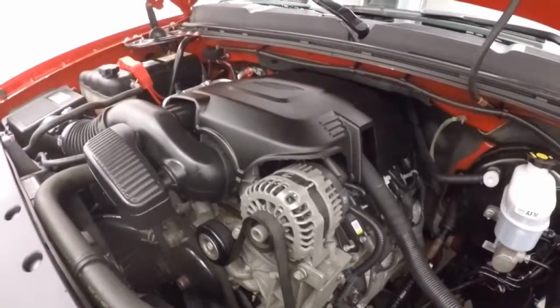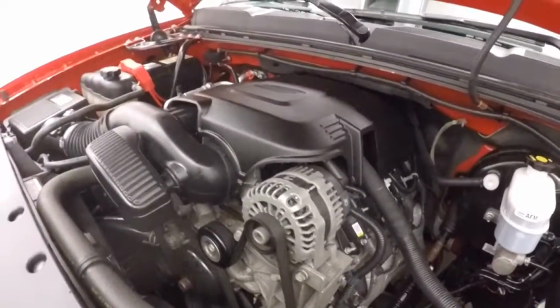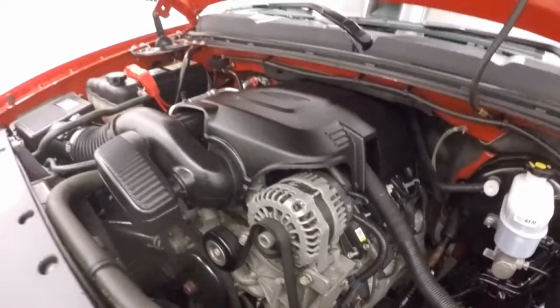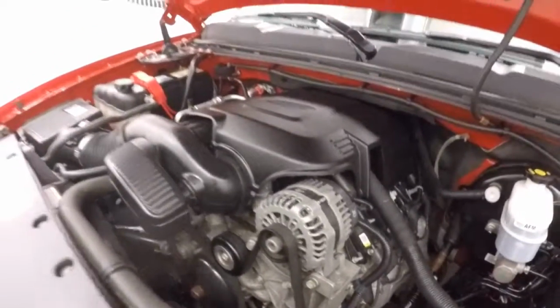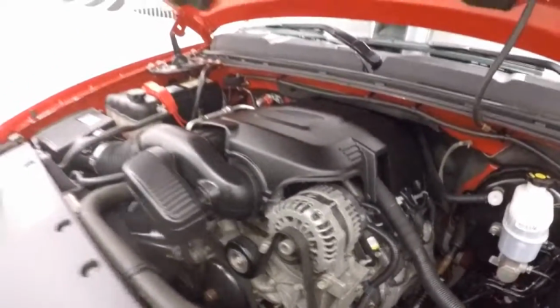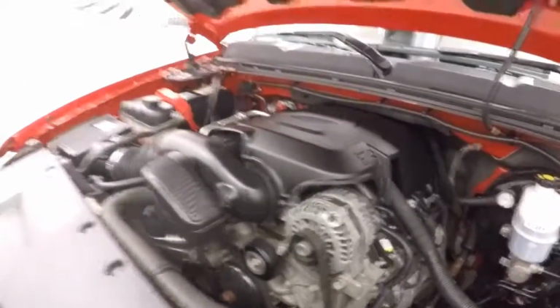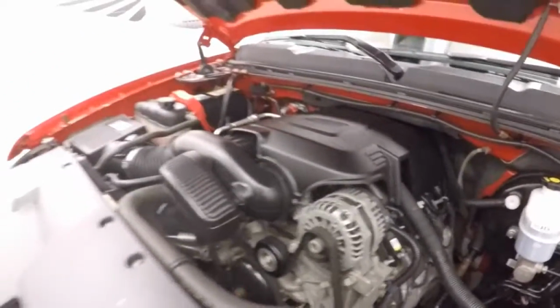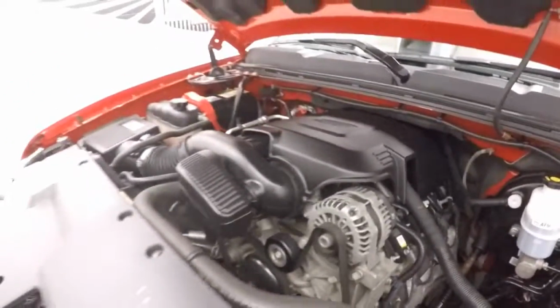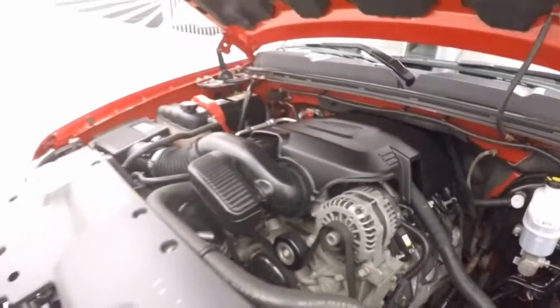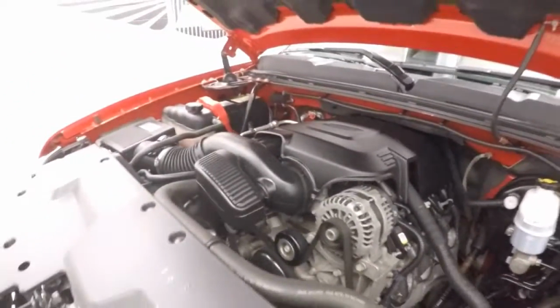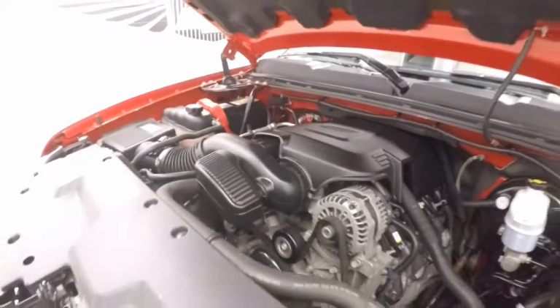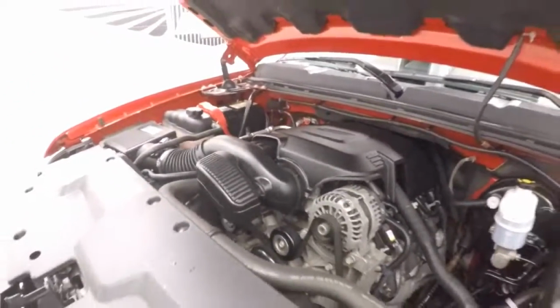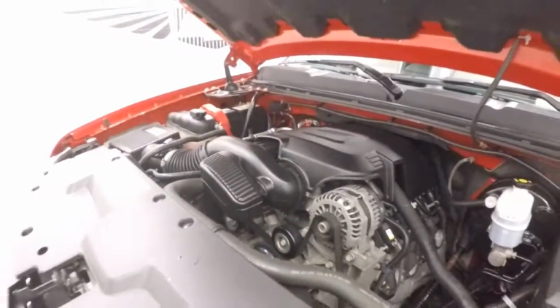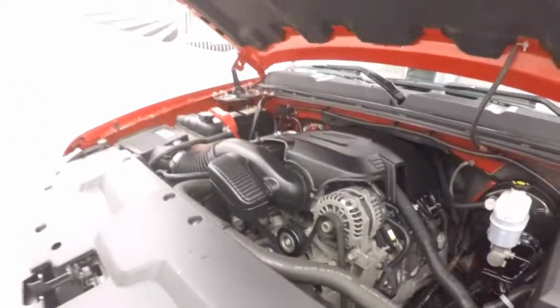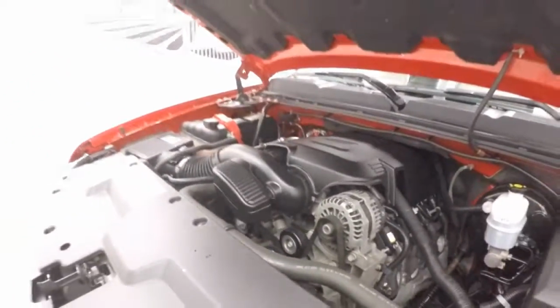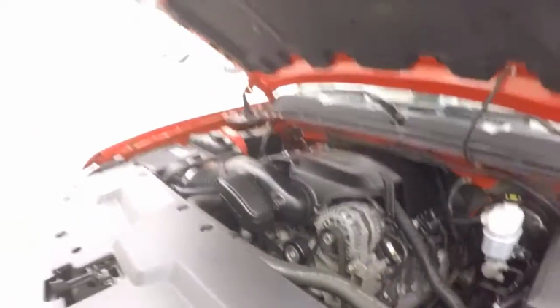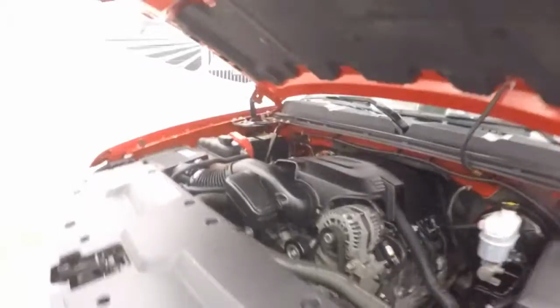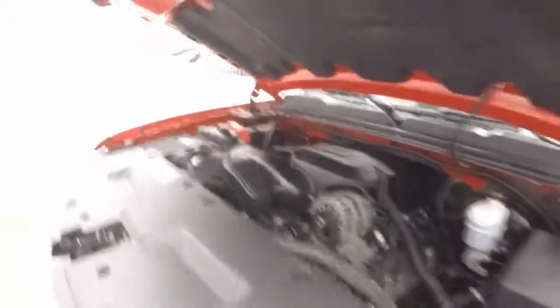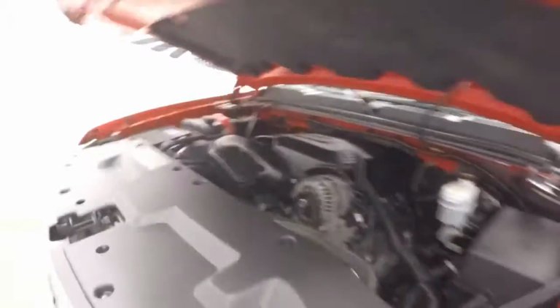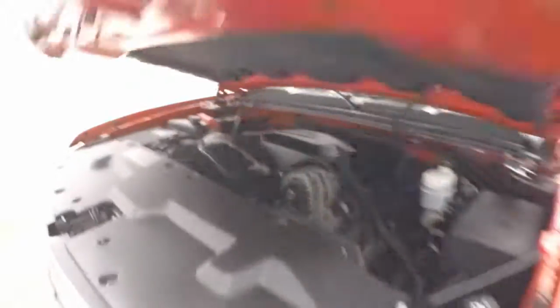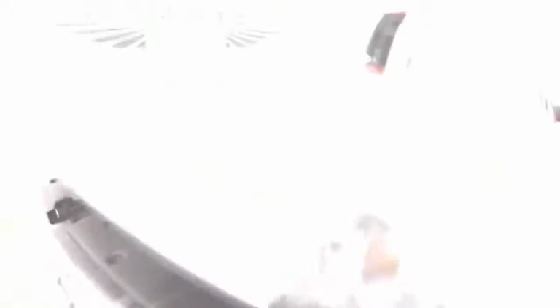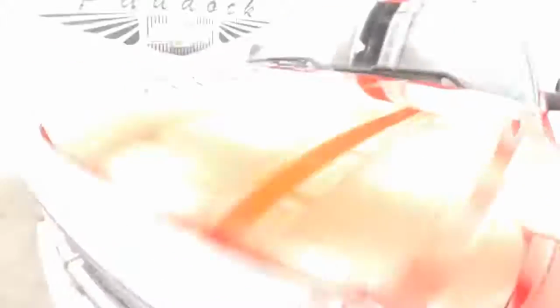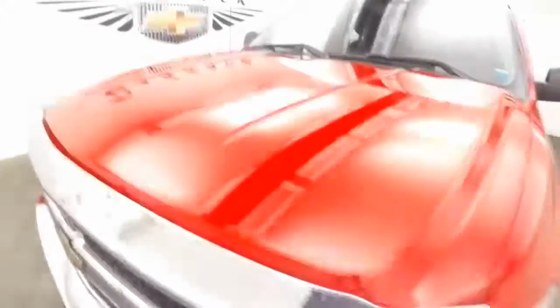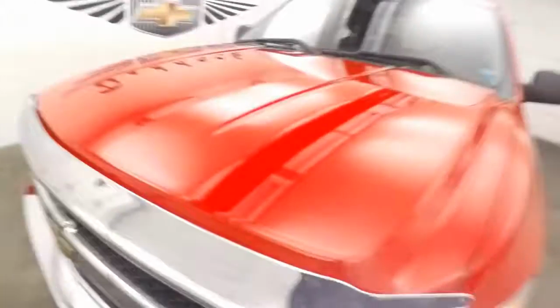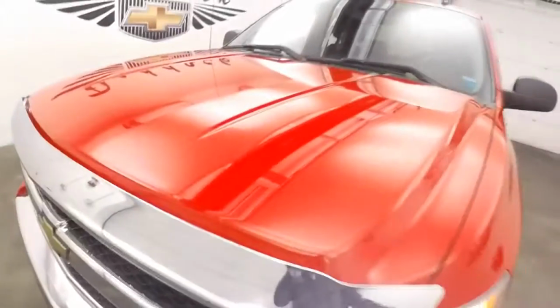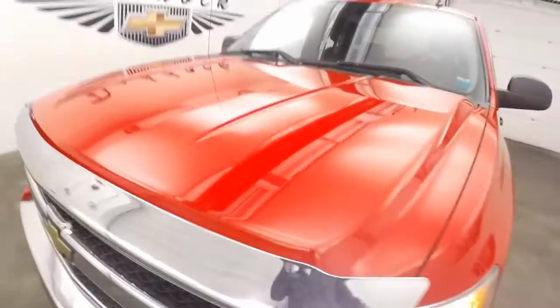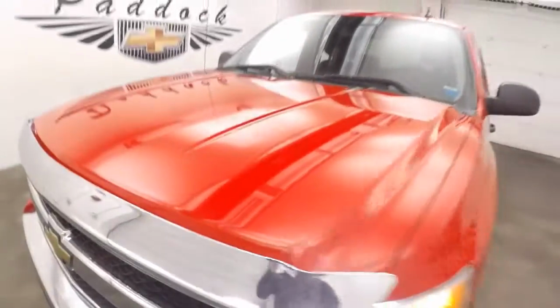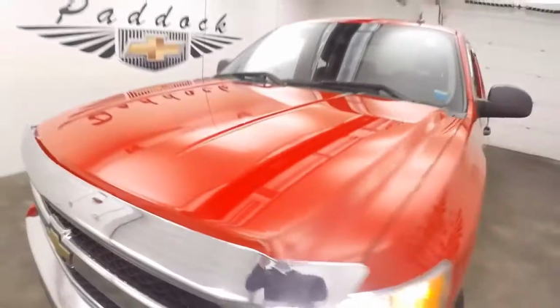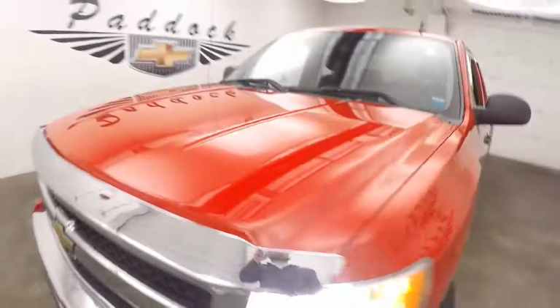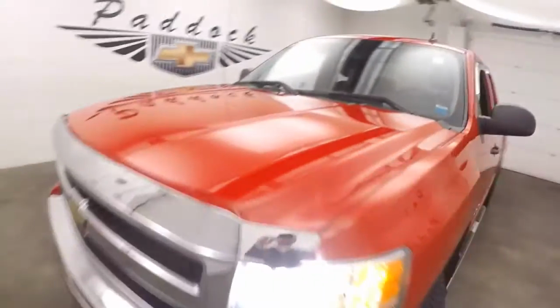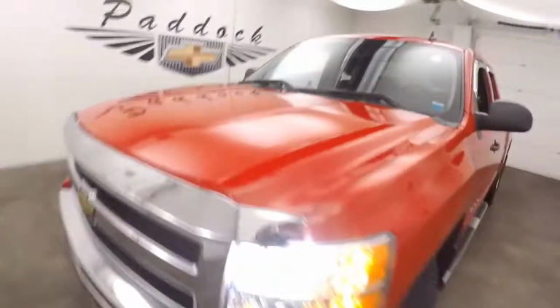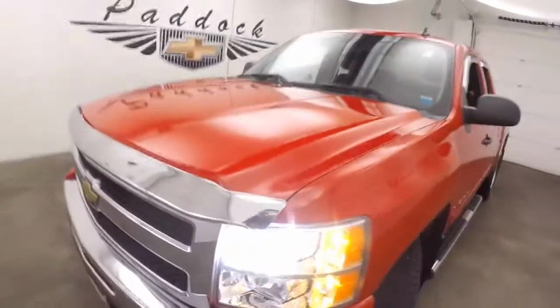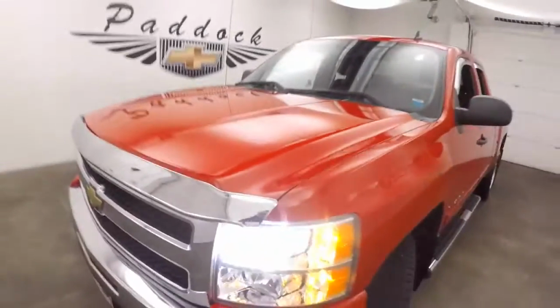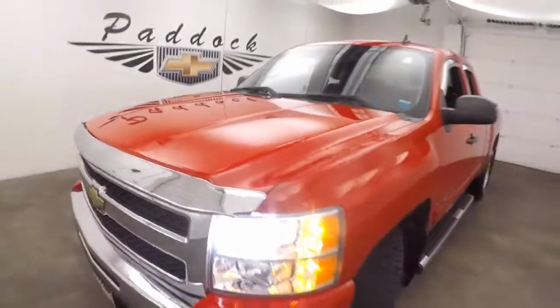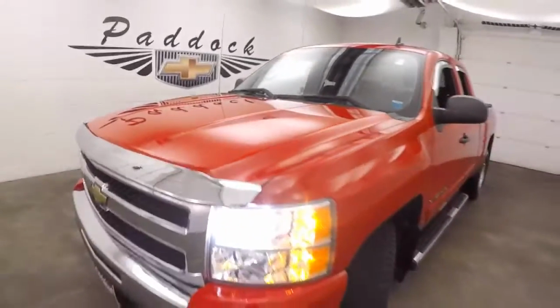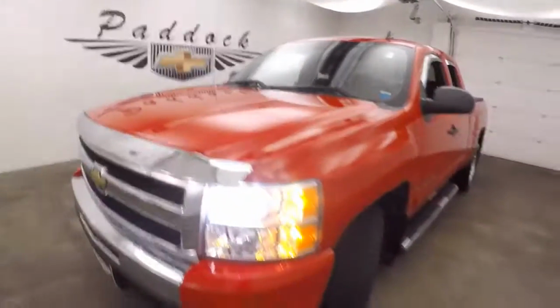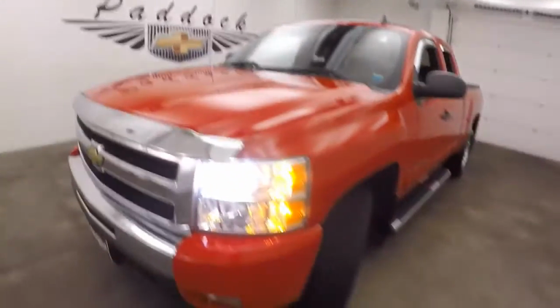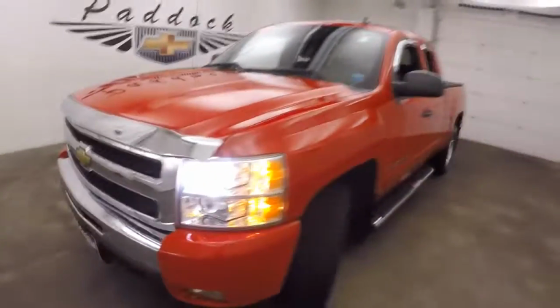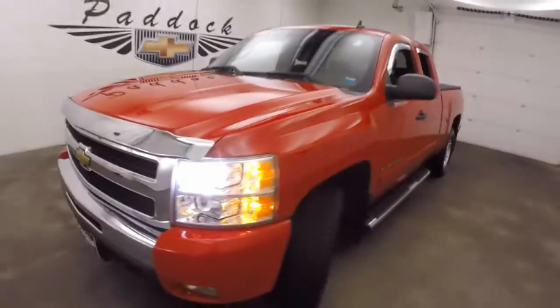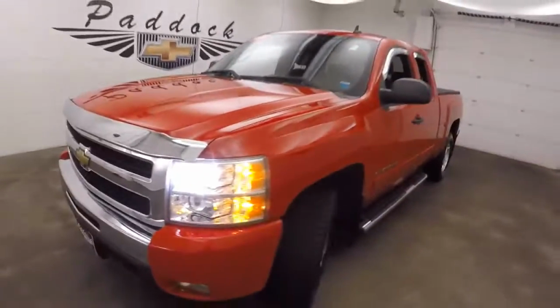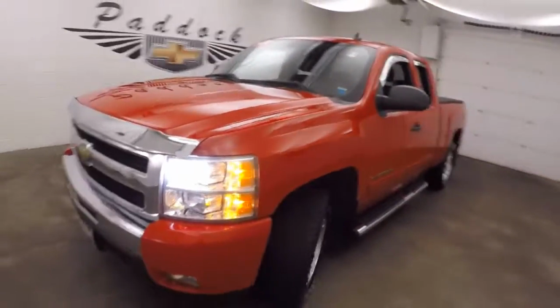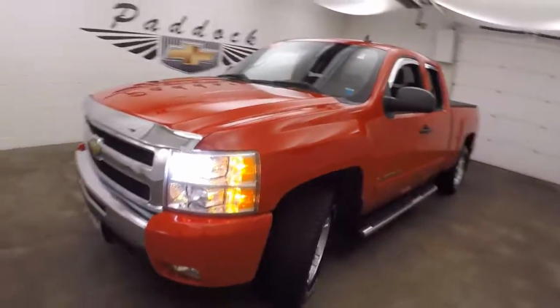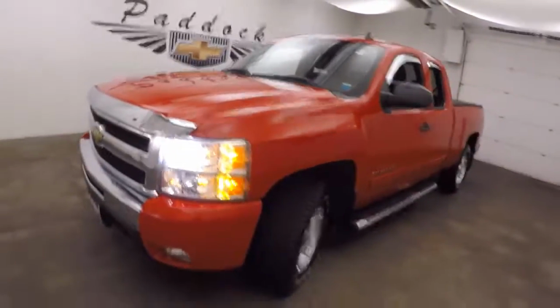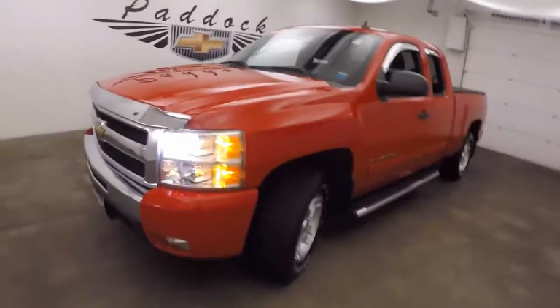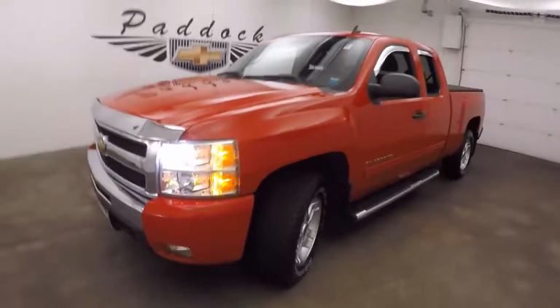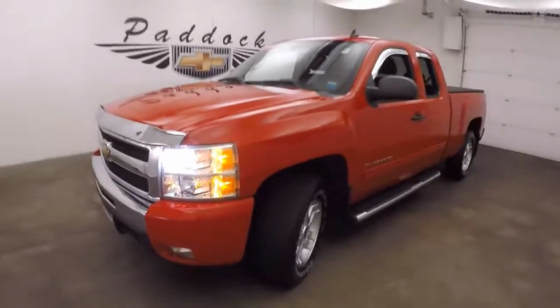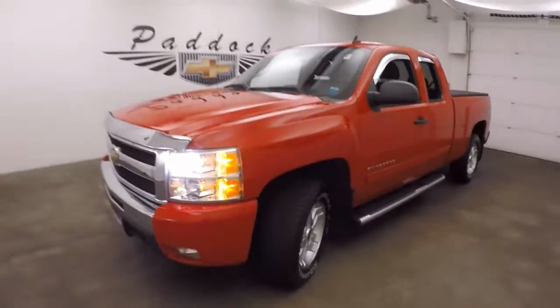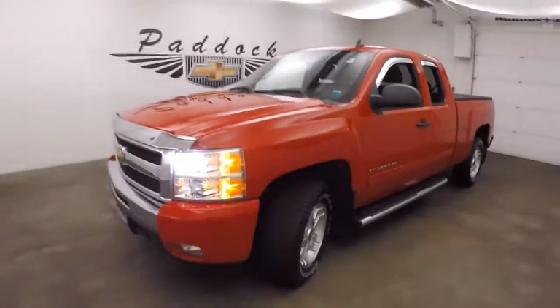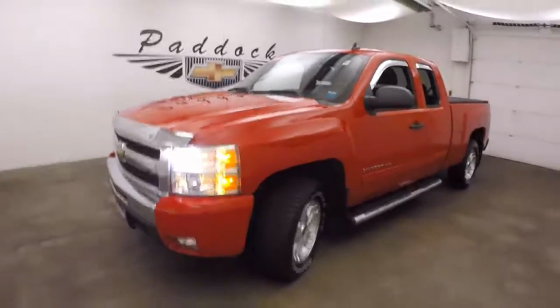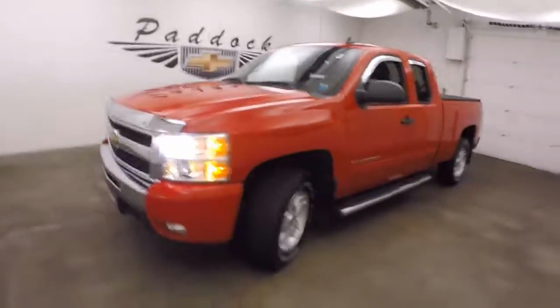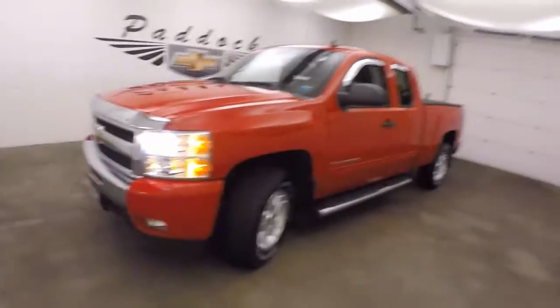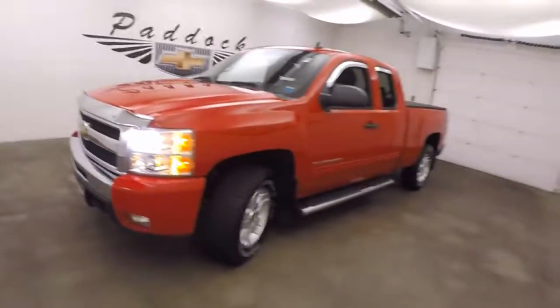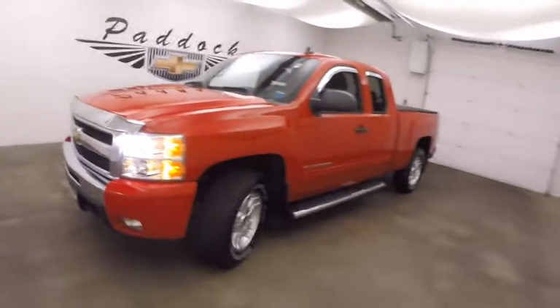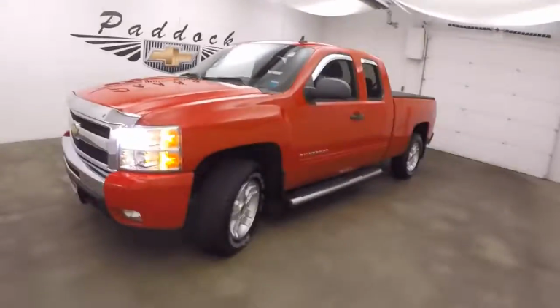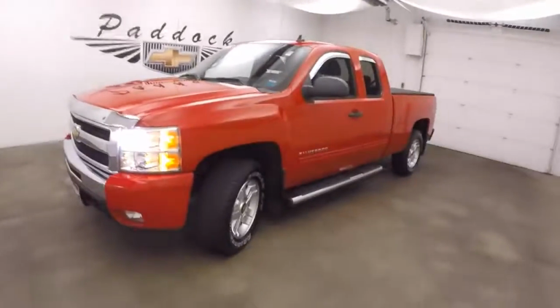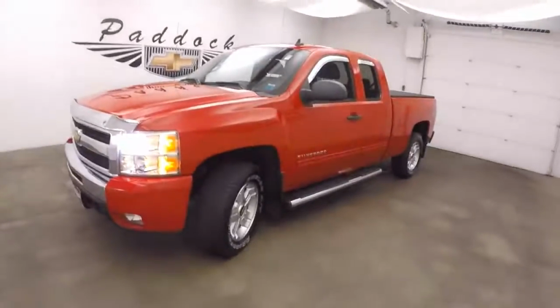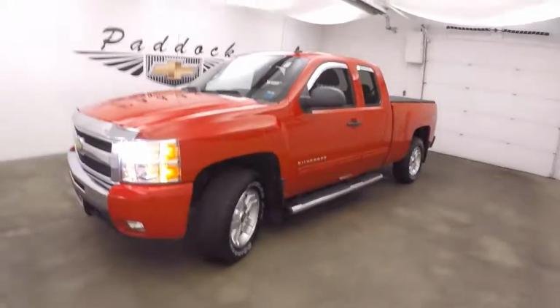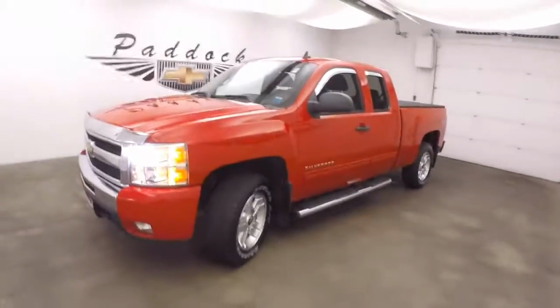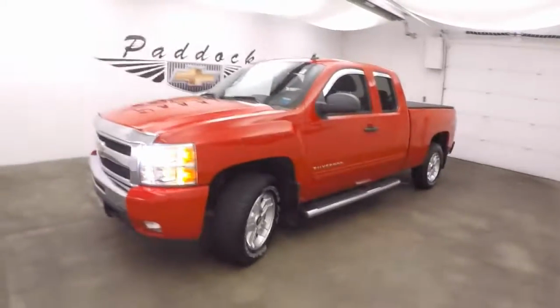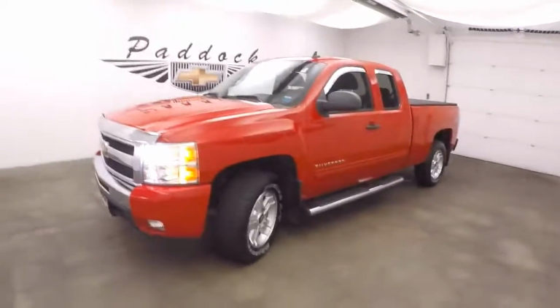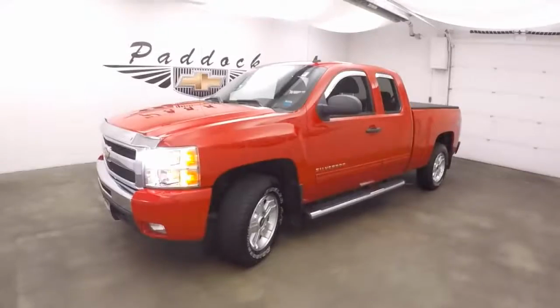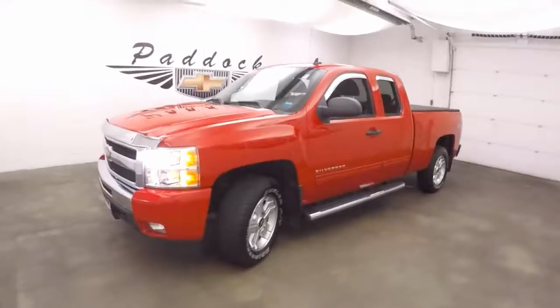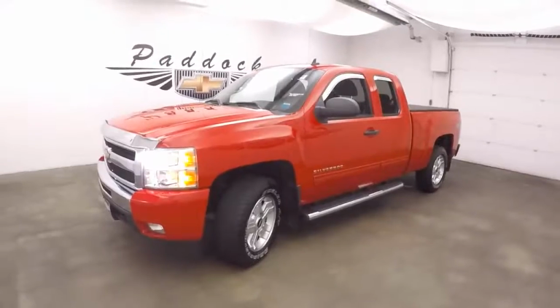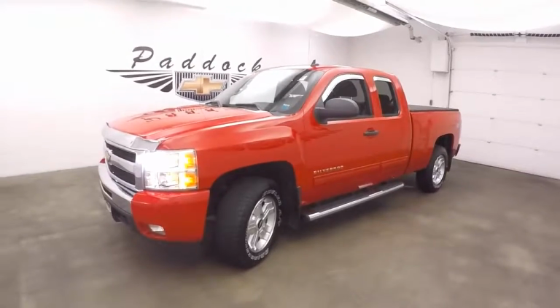Very nice running truck. That's a 2009 Chevy Silverado 1500 Z71 4x4.